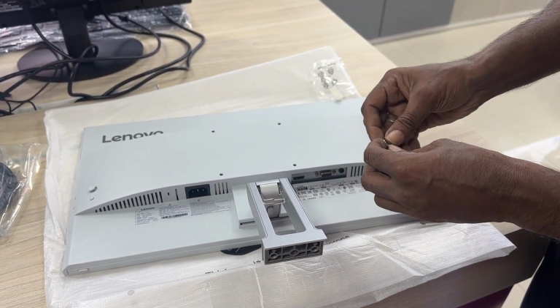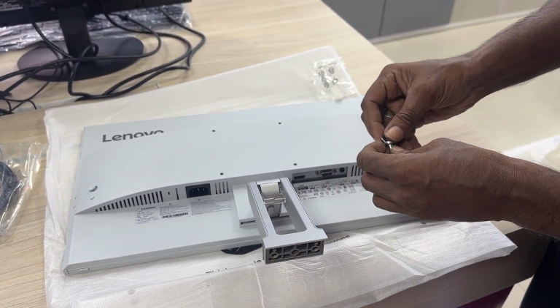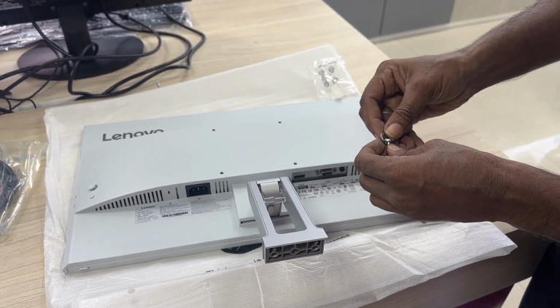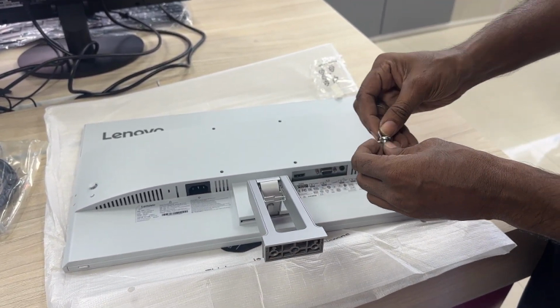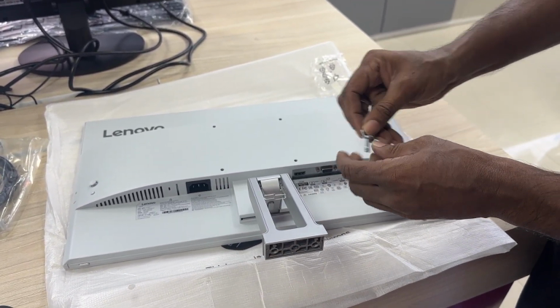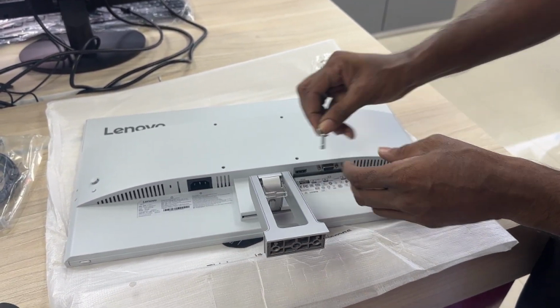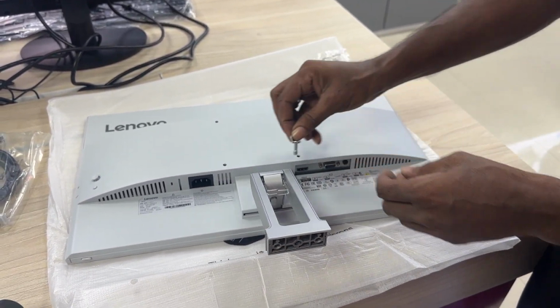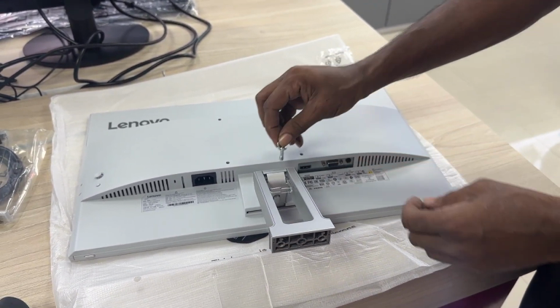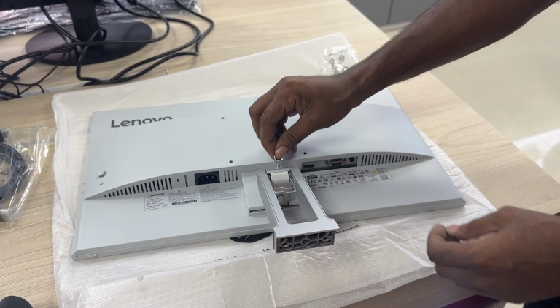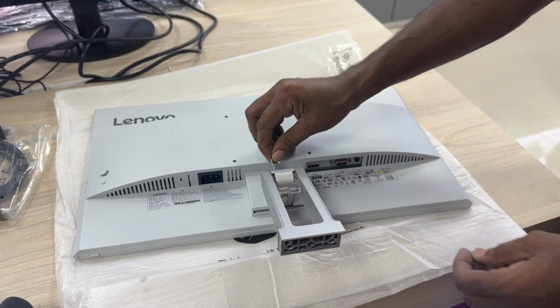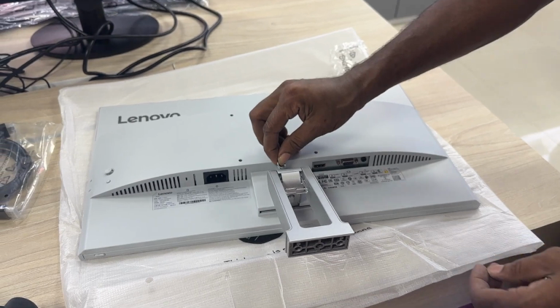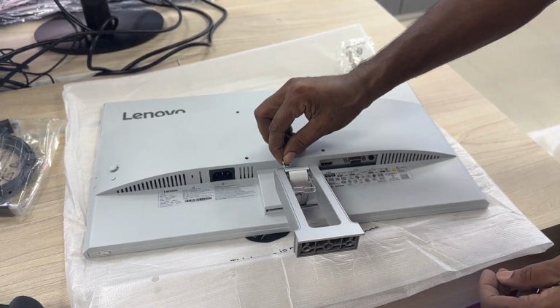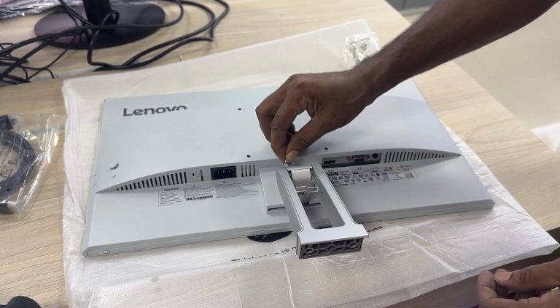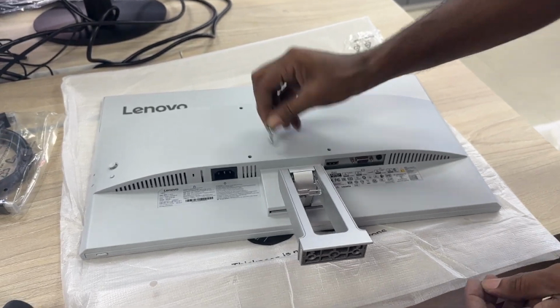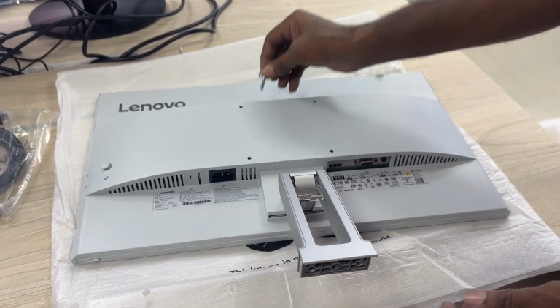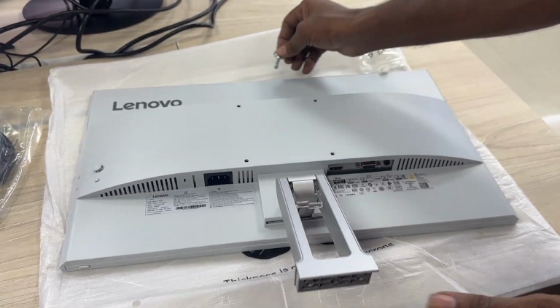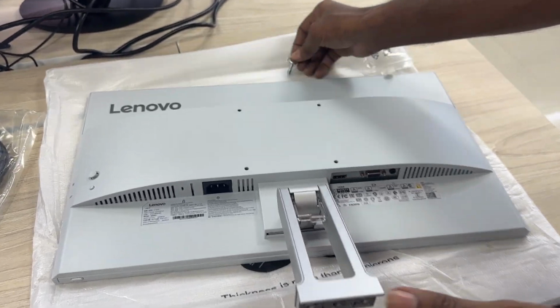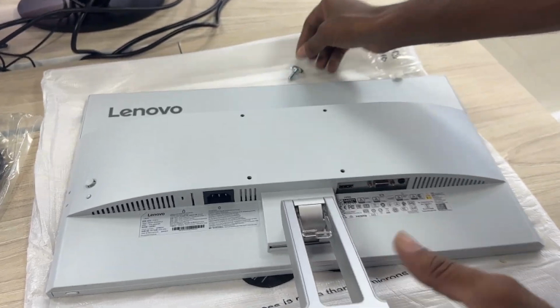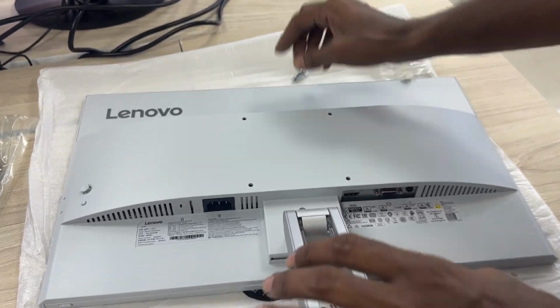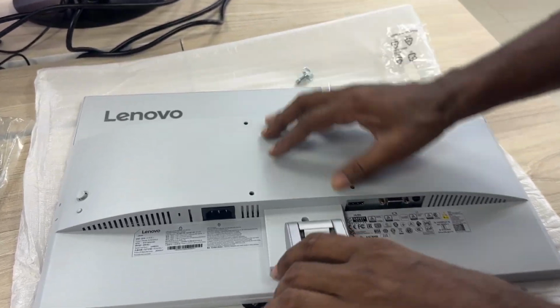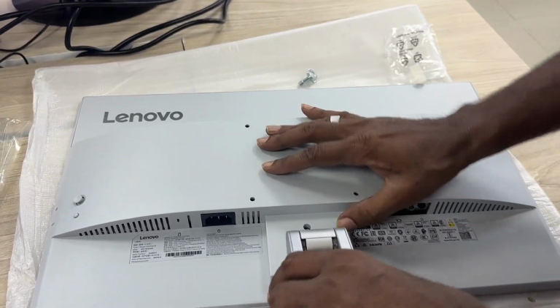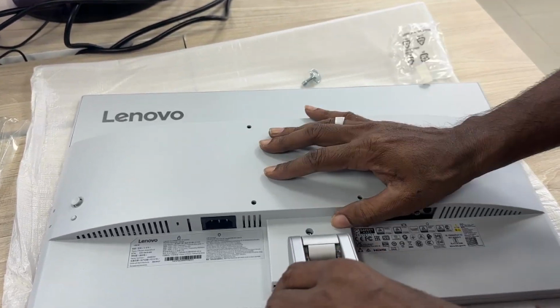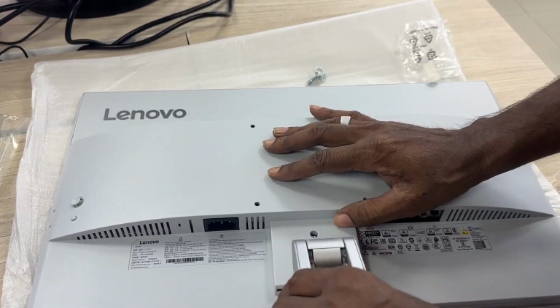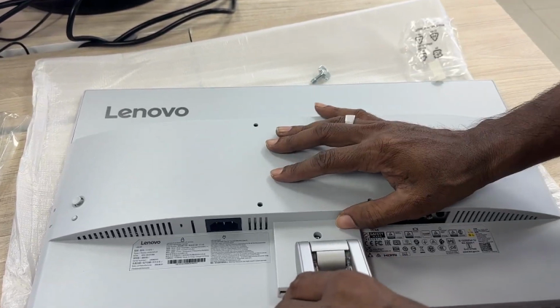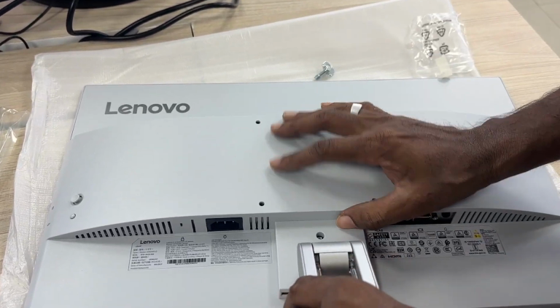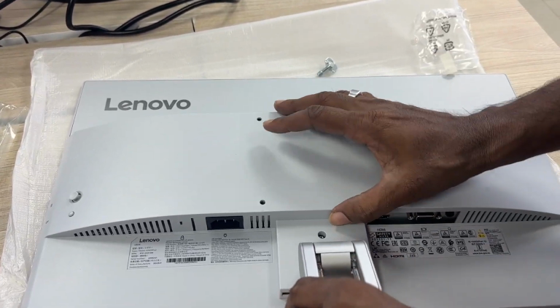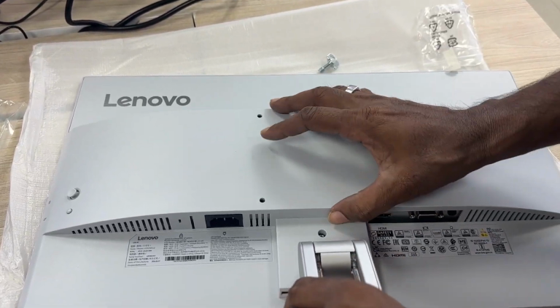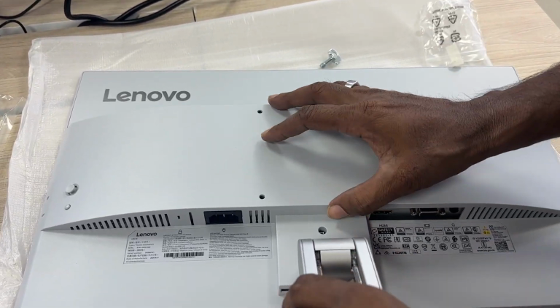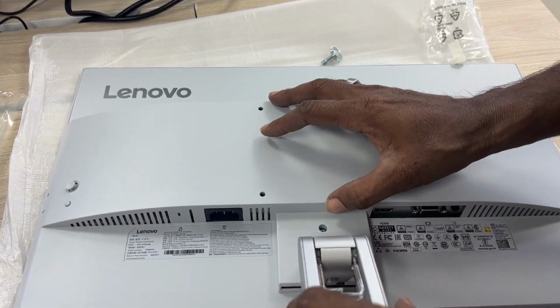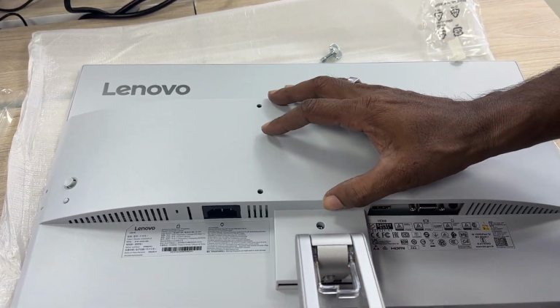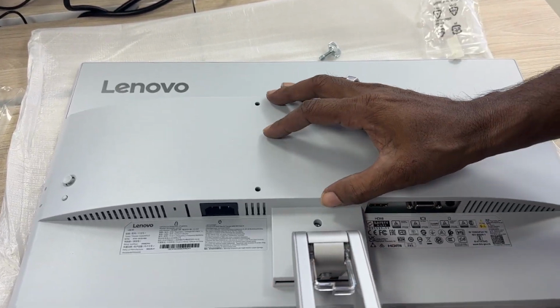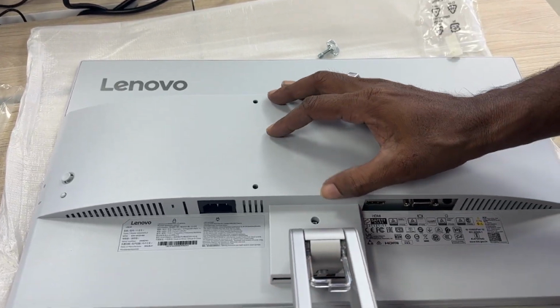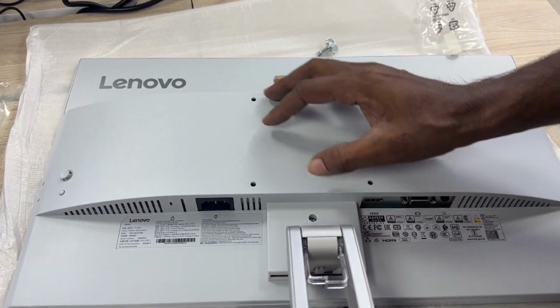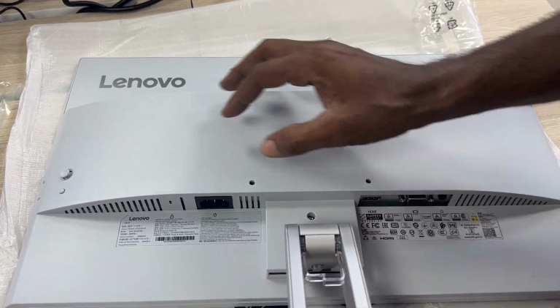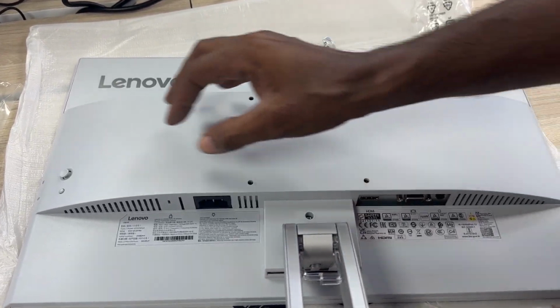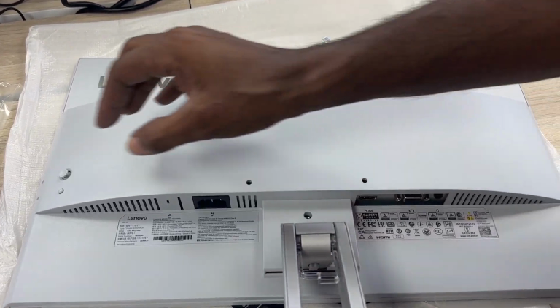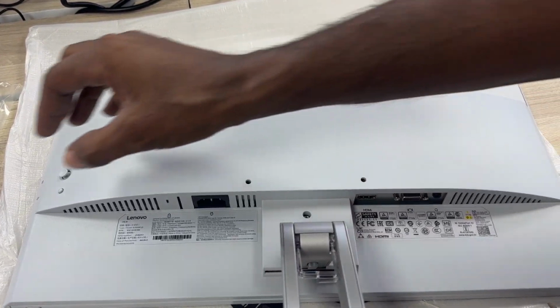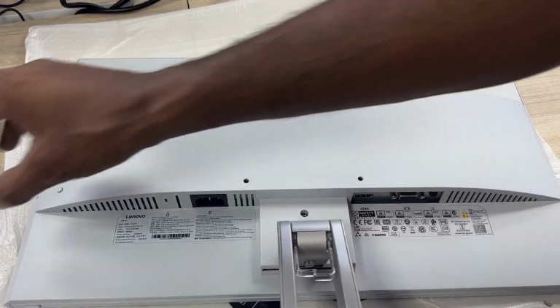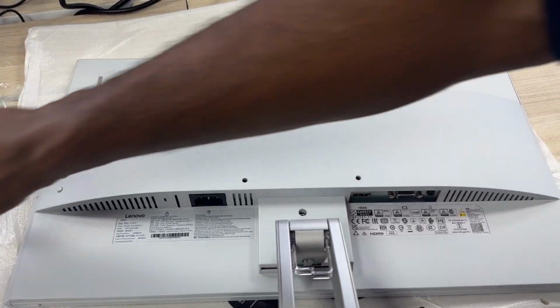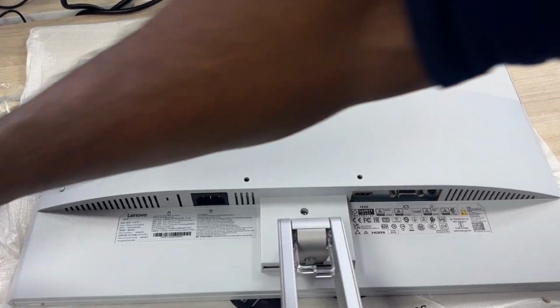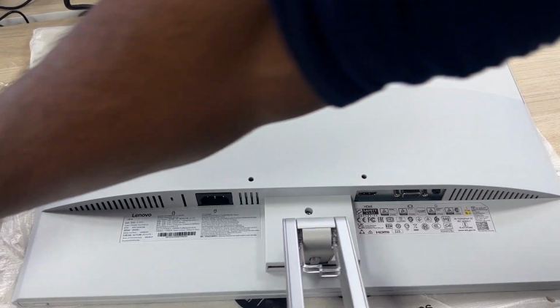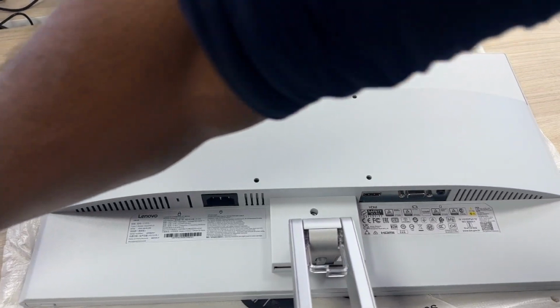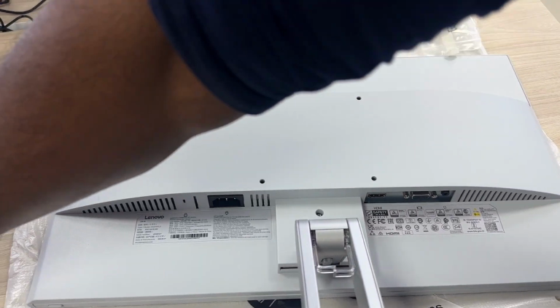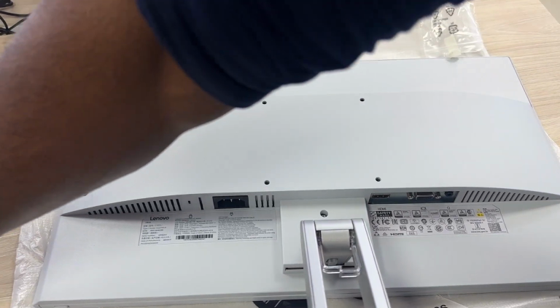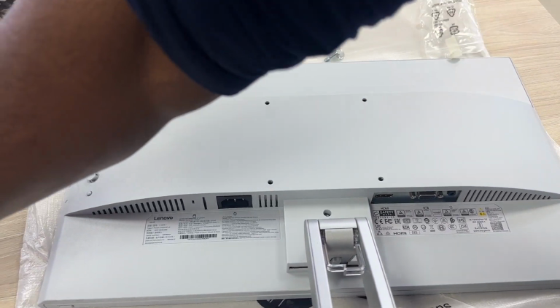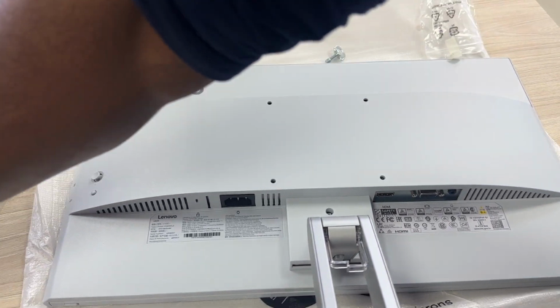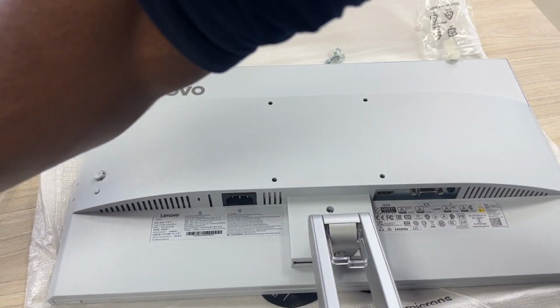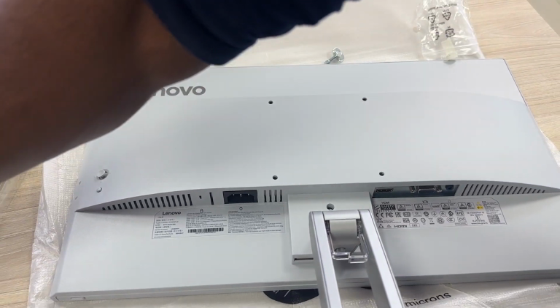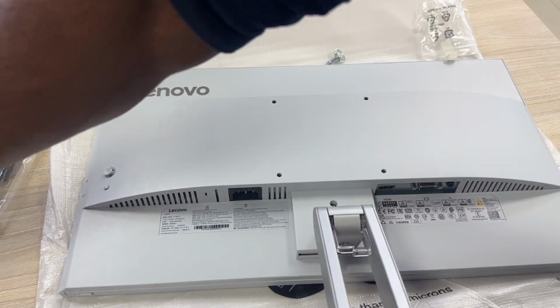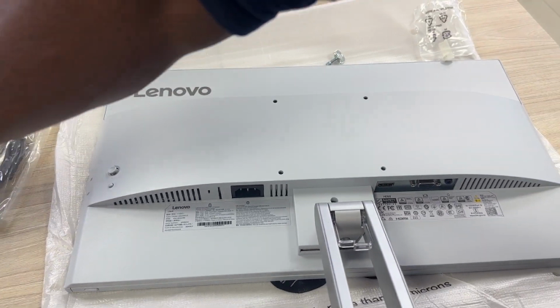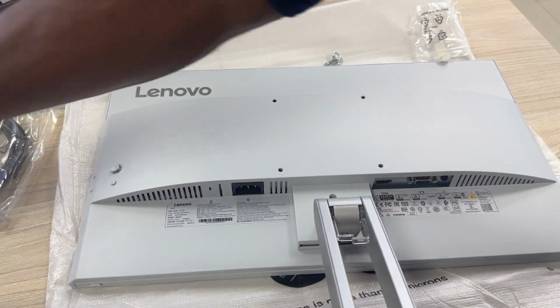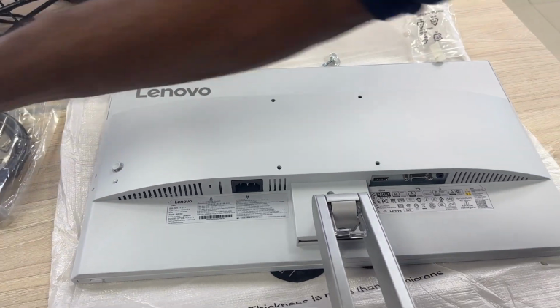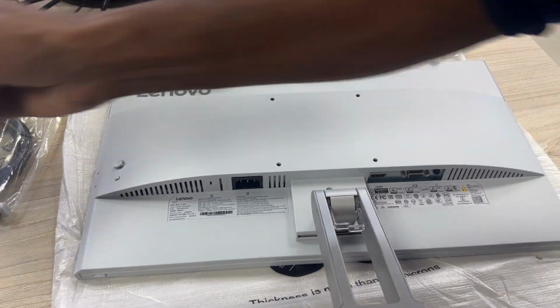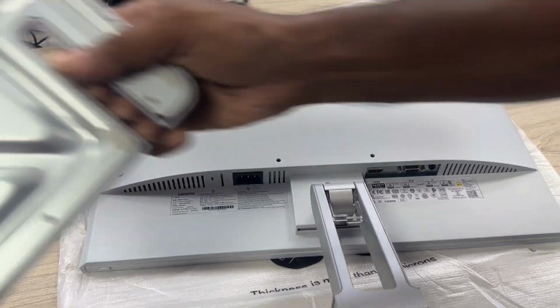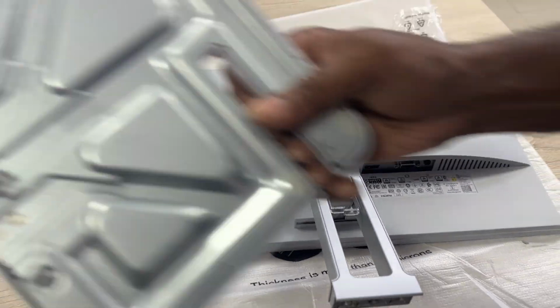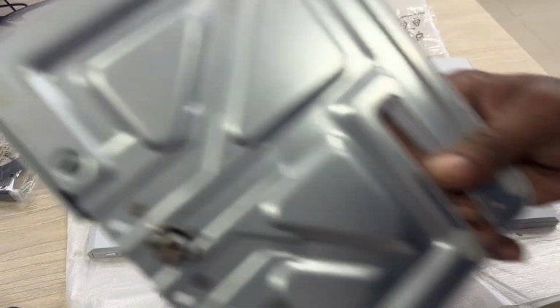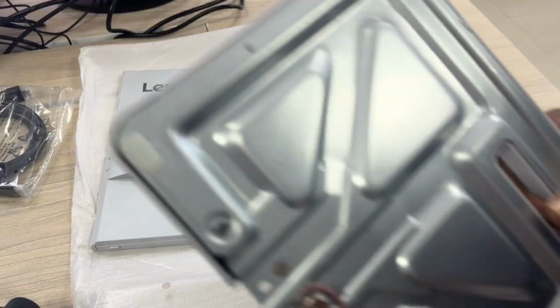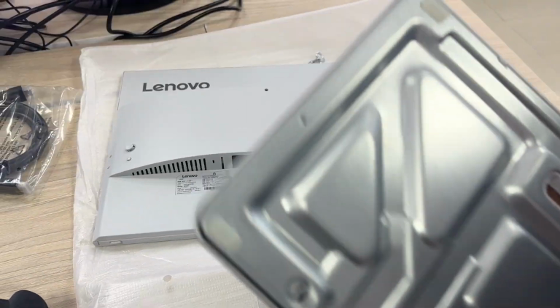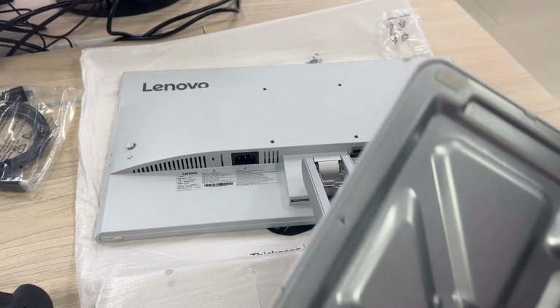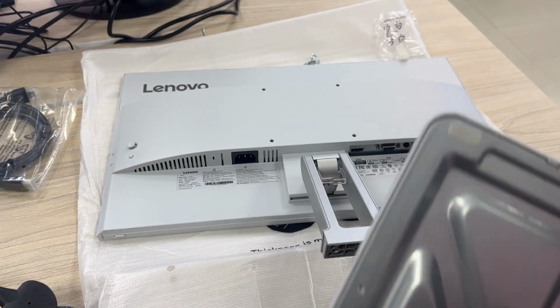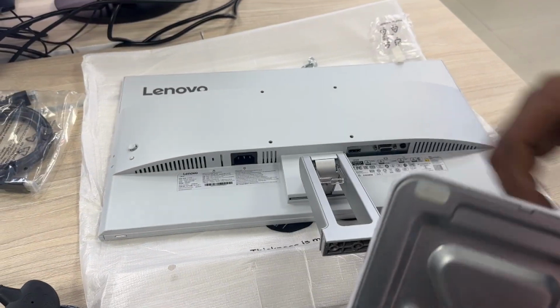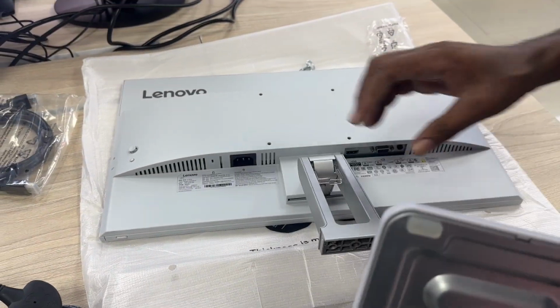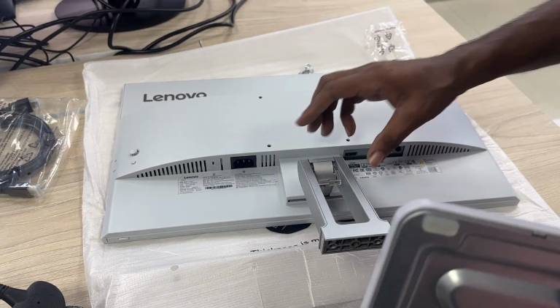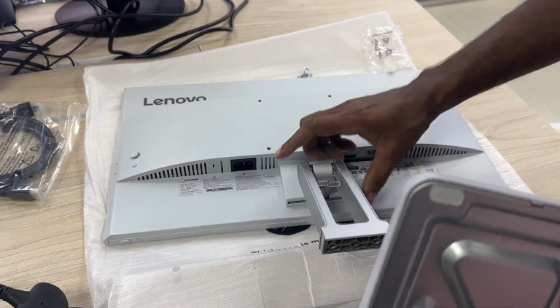Natural low-blue light technology eliminates harmful blue light without color distortion, so you don't strain your eyes while working.